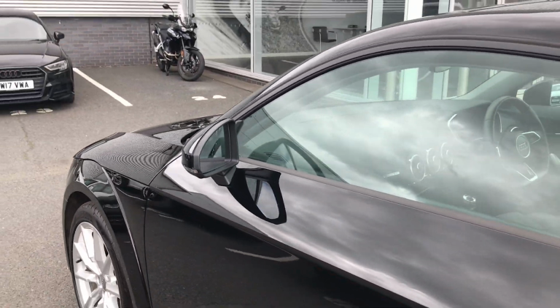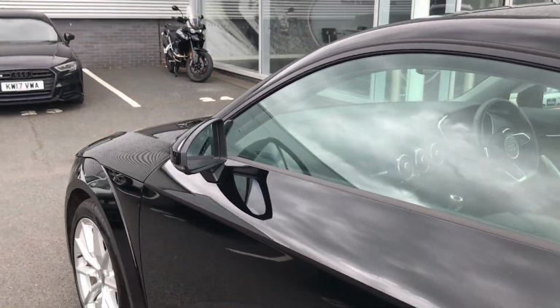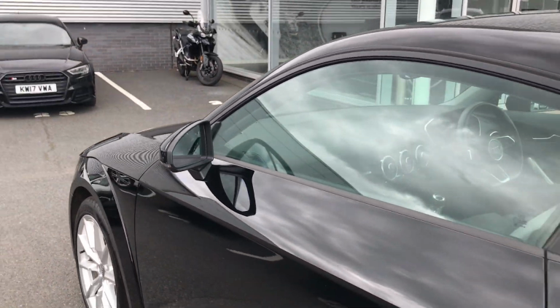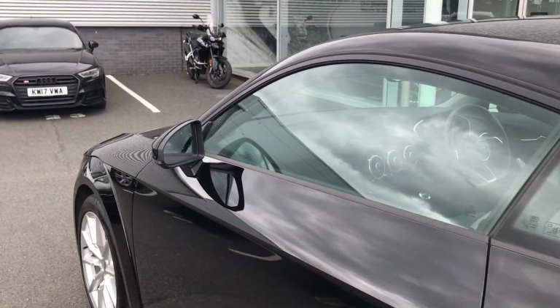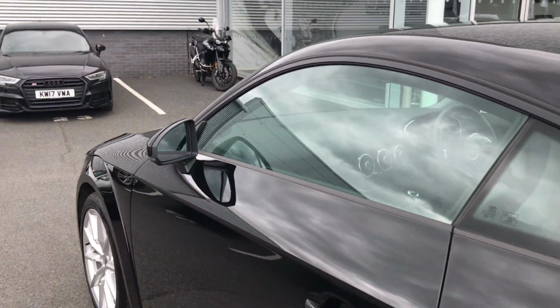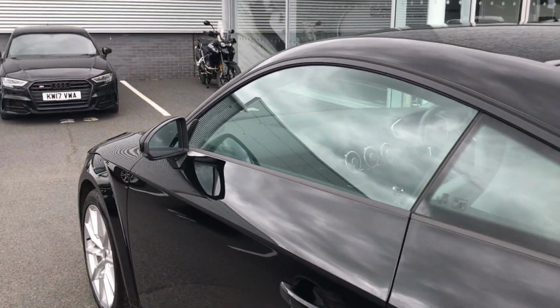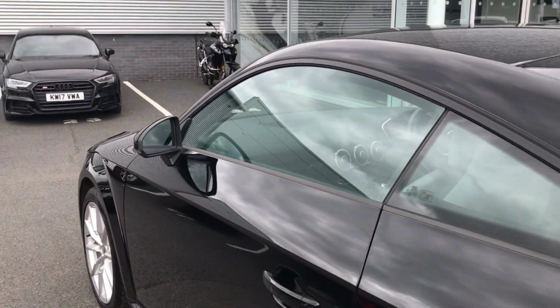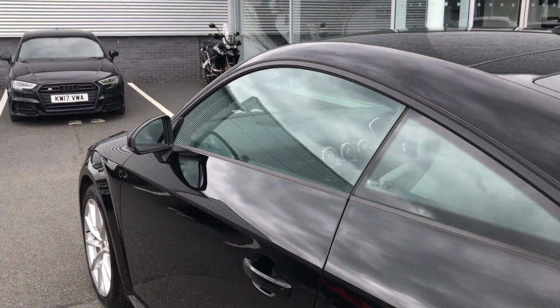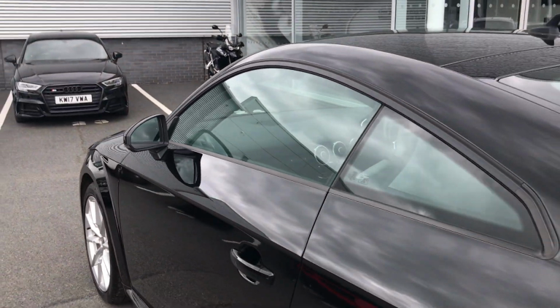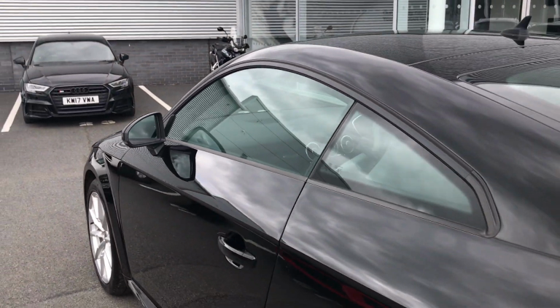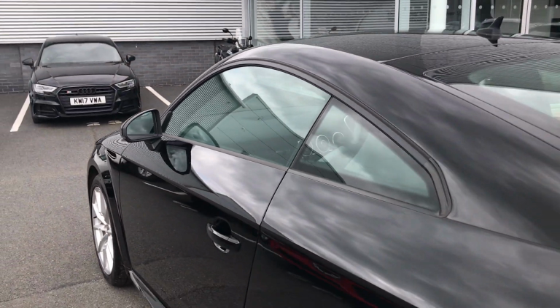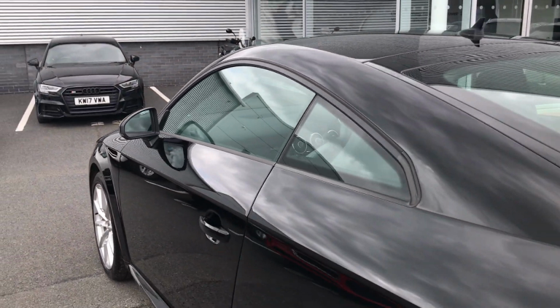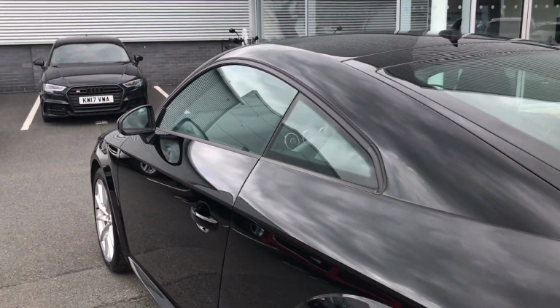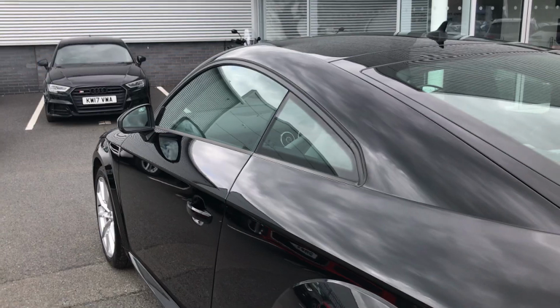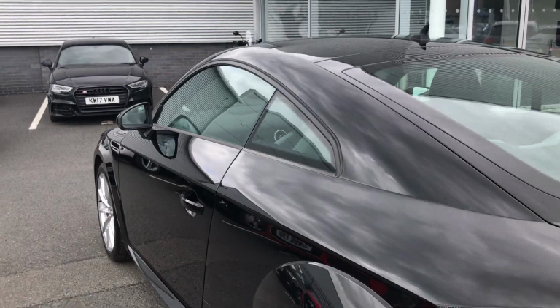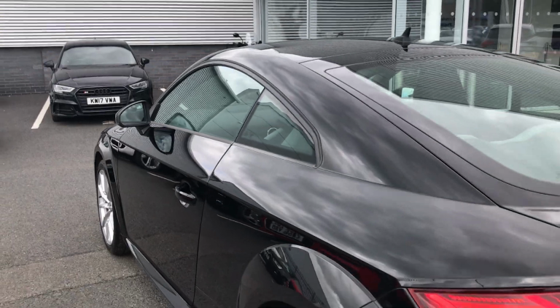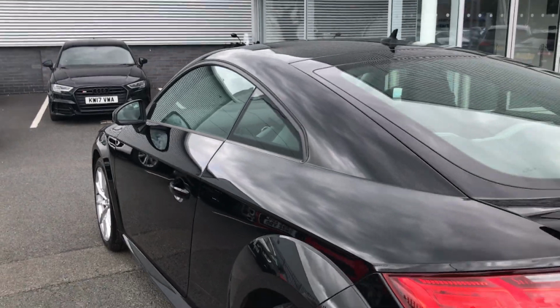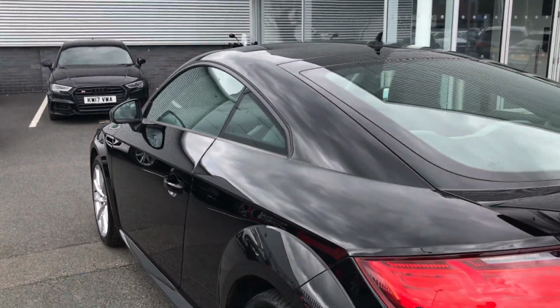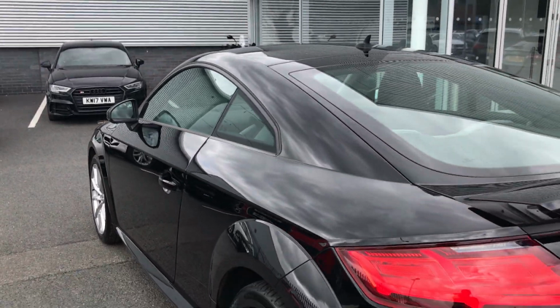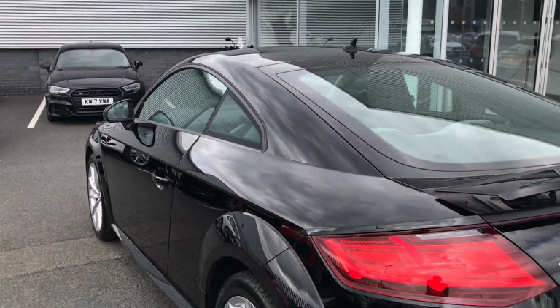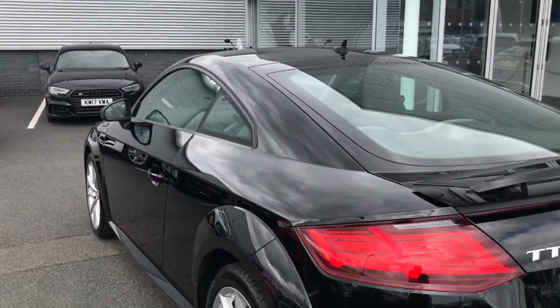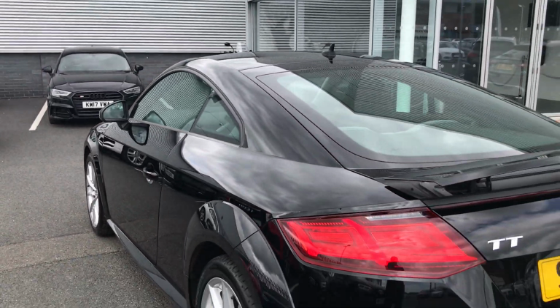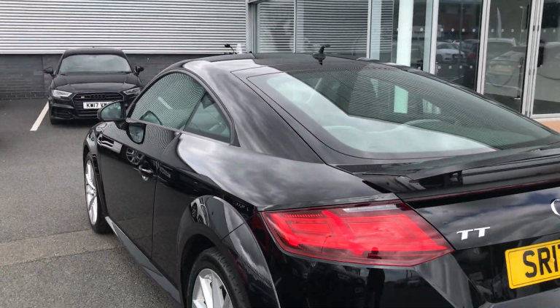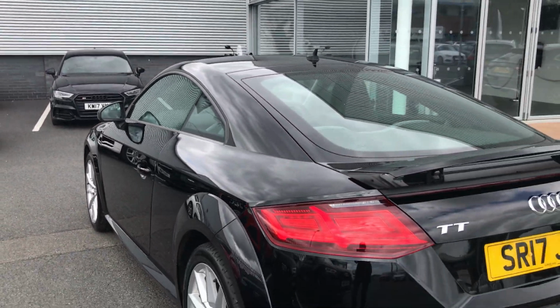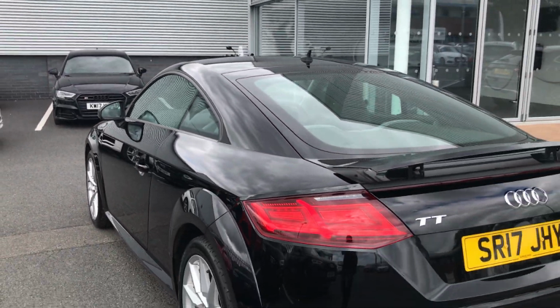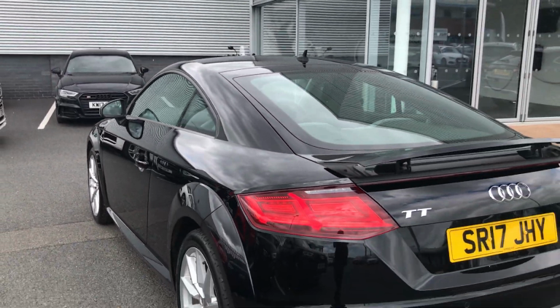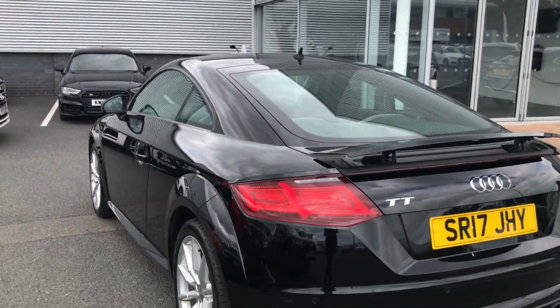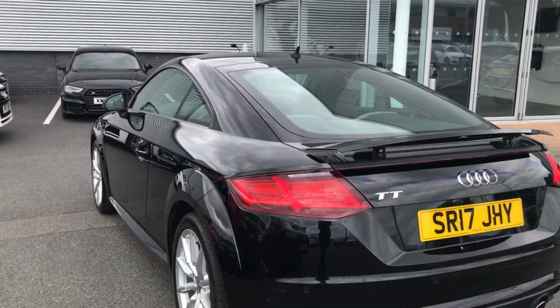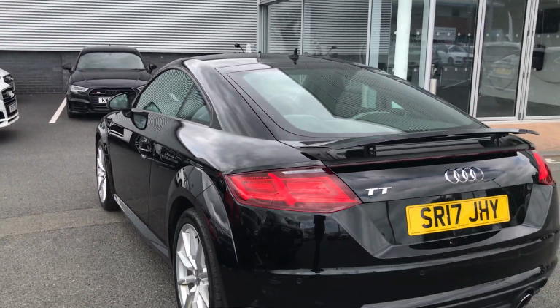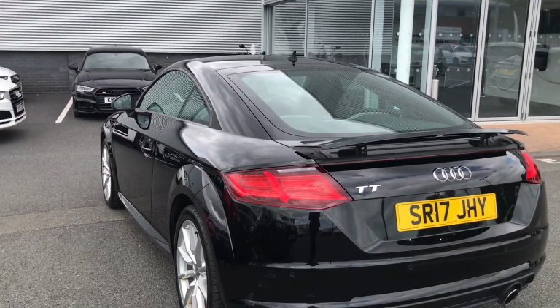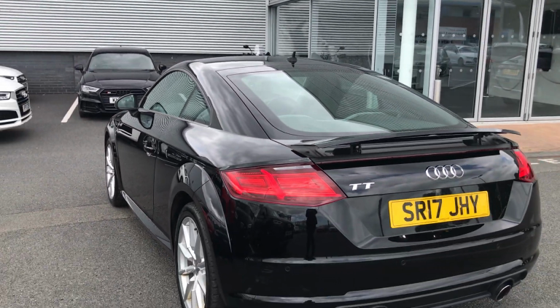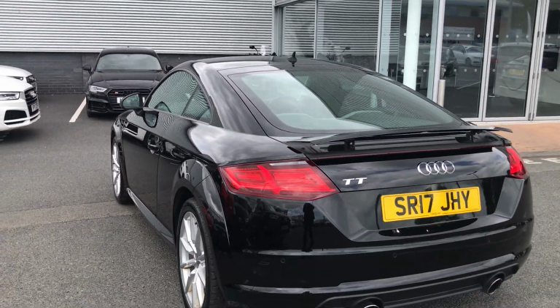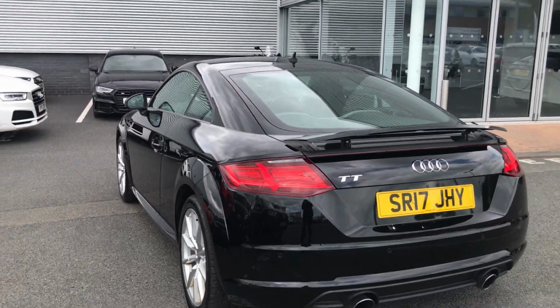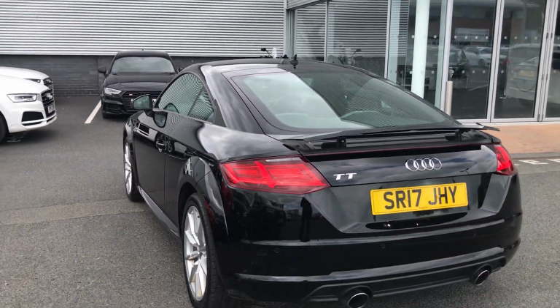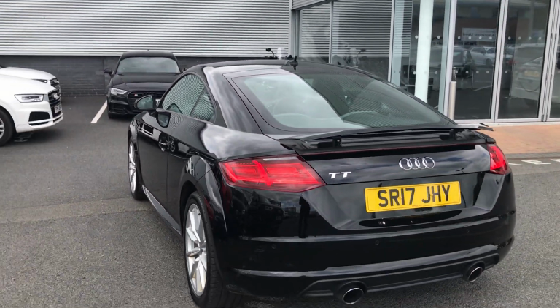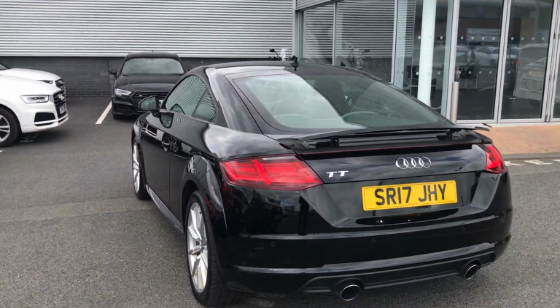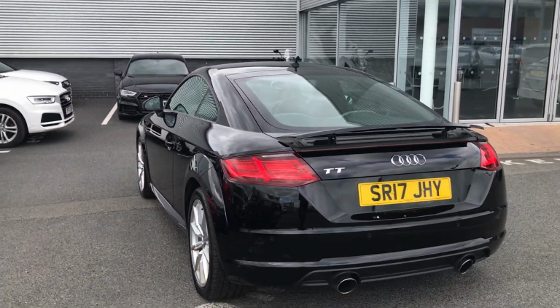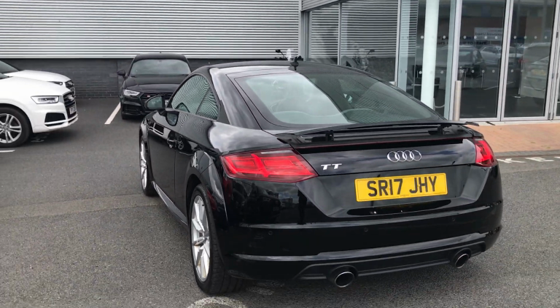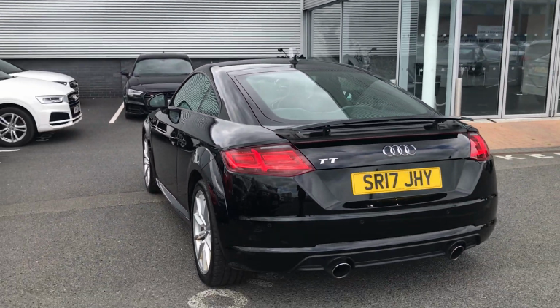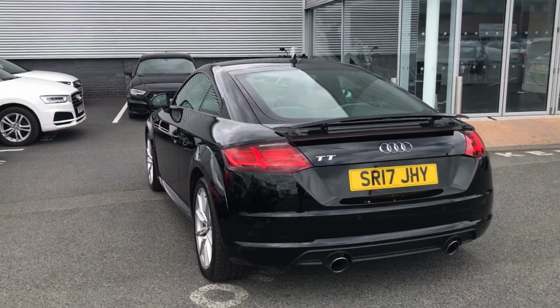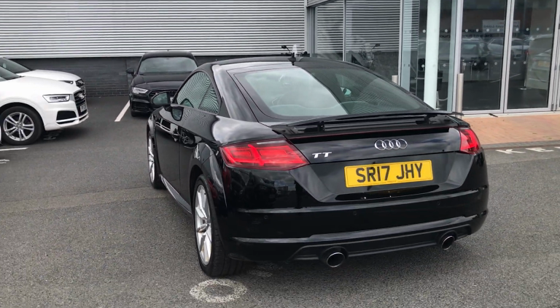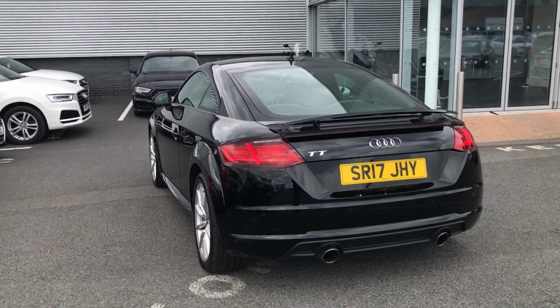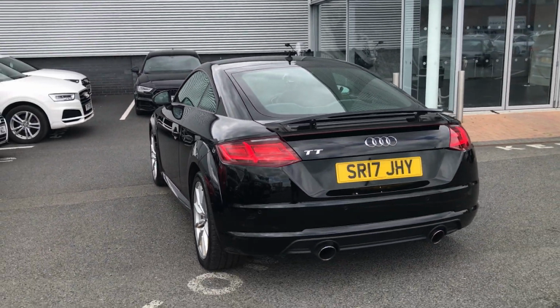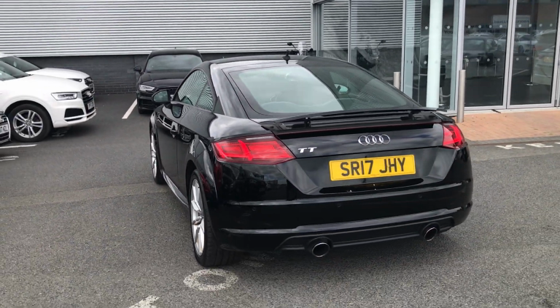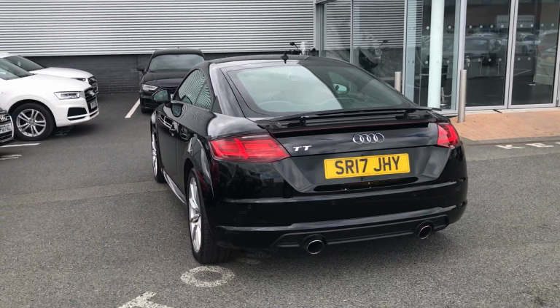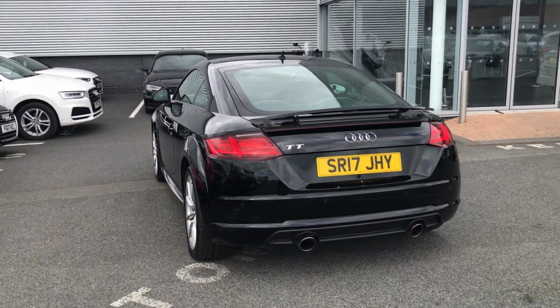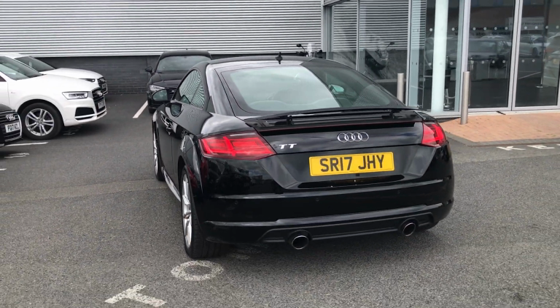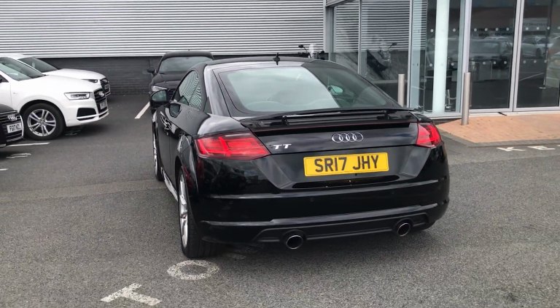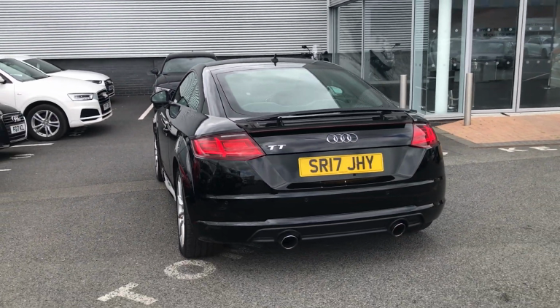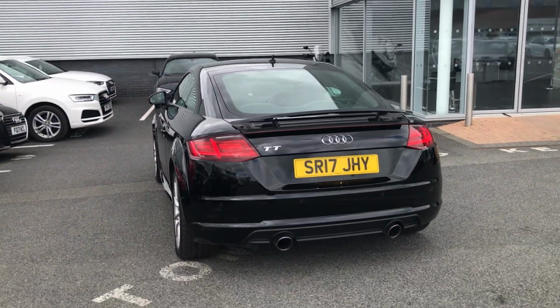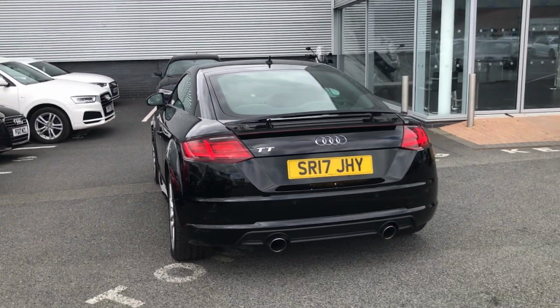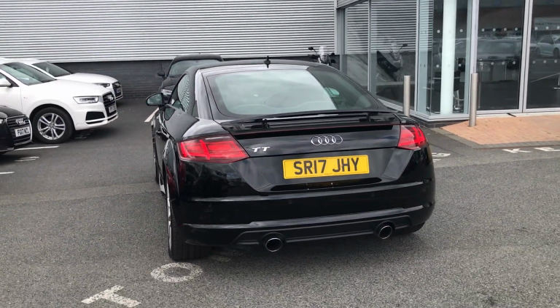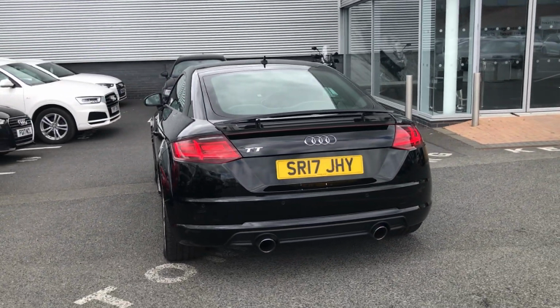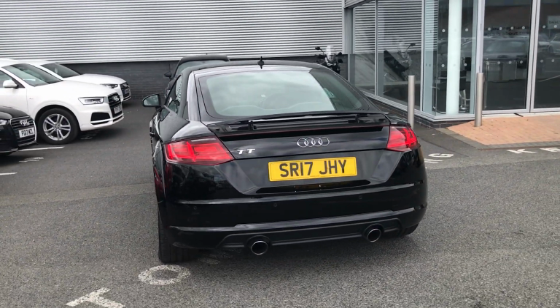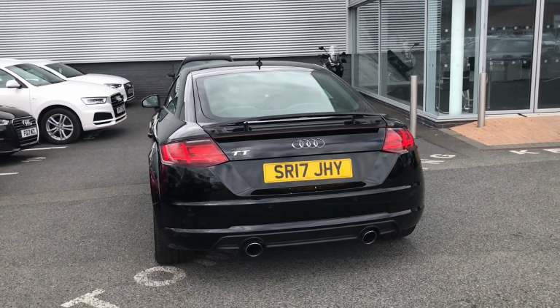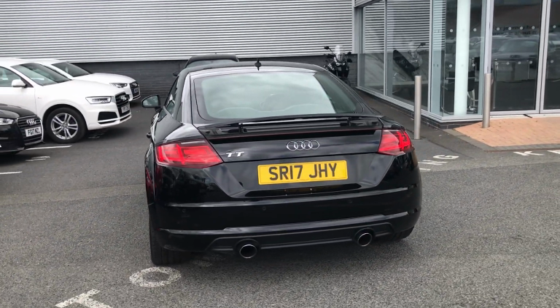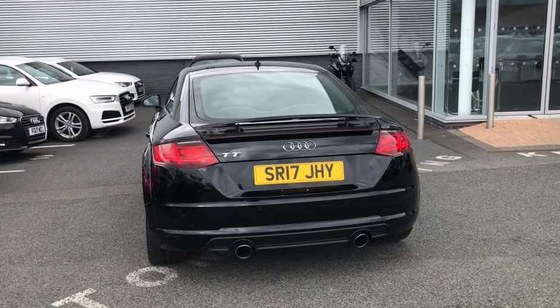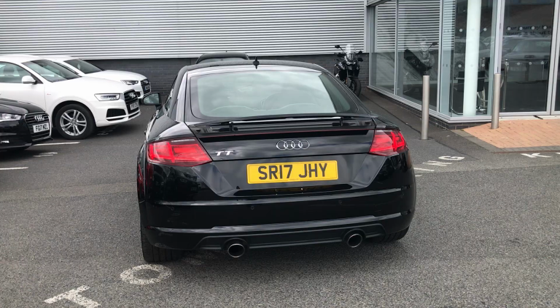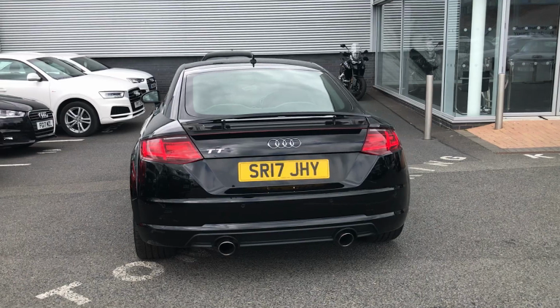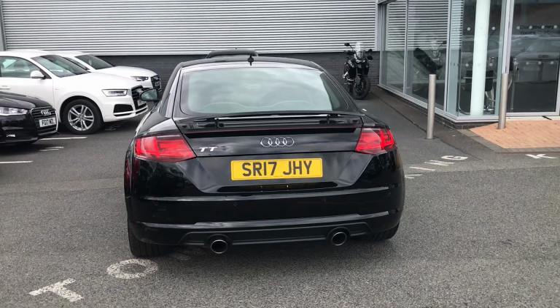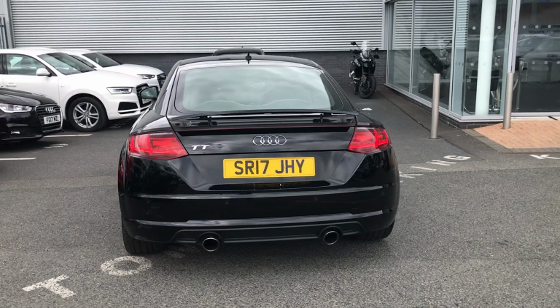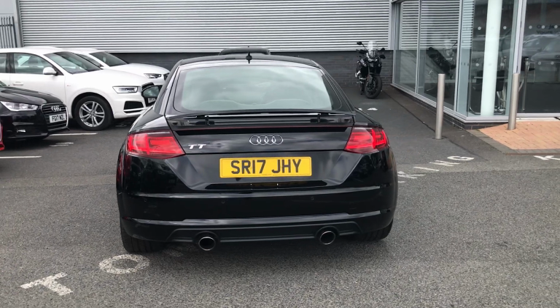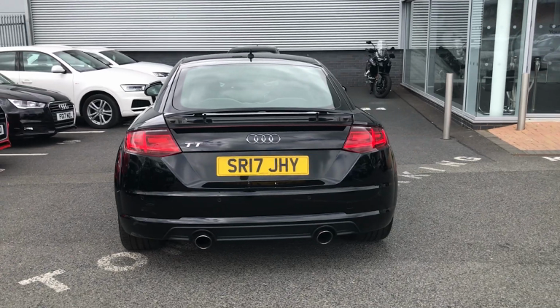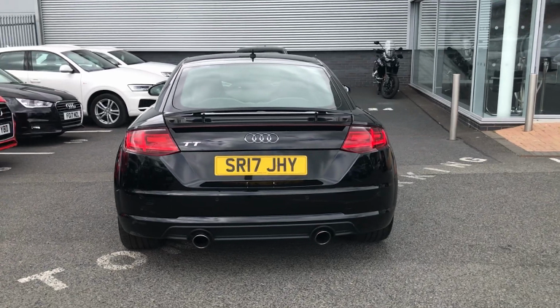As we move around to the back of the vehicle, this car also comes with a rear parking system, and we also have the retractable rear spoiler.